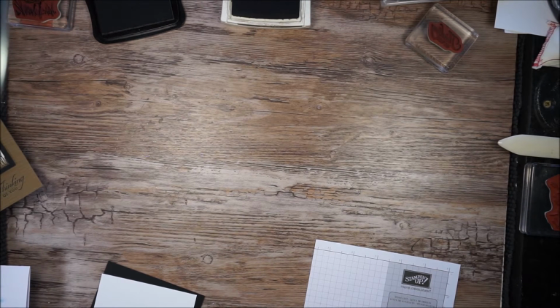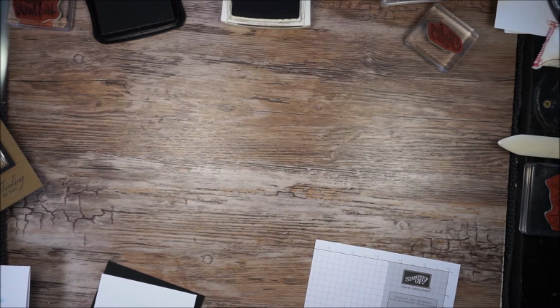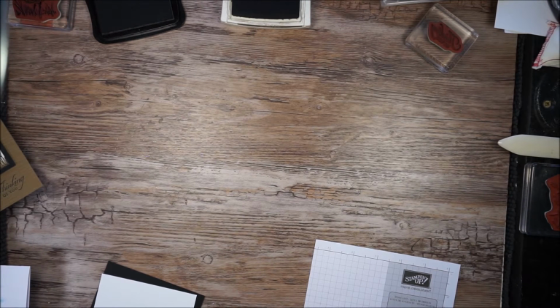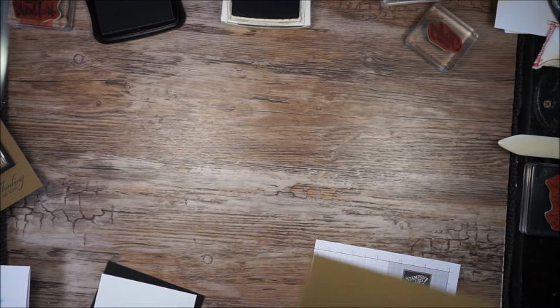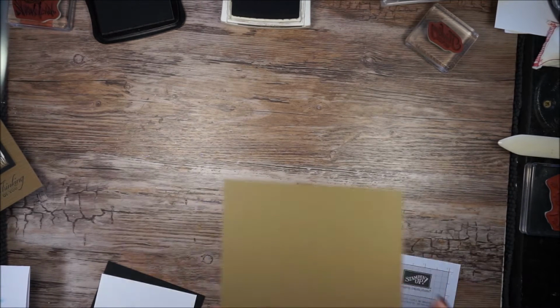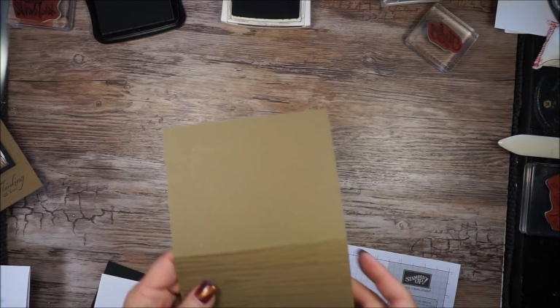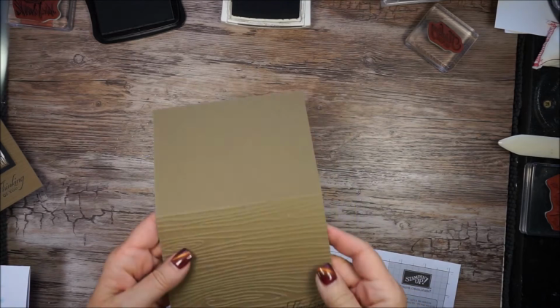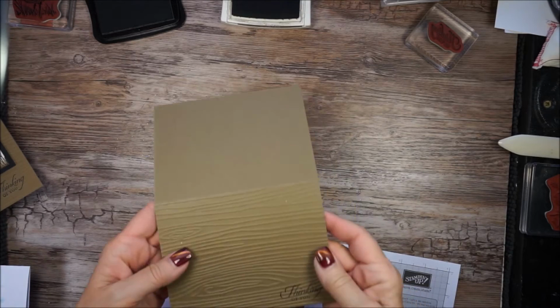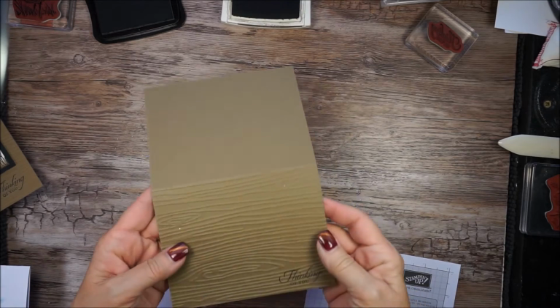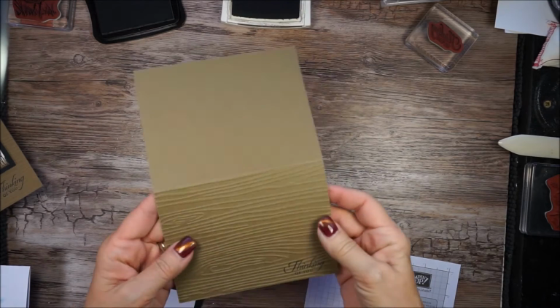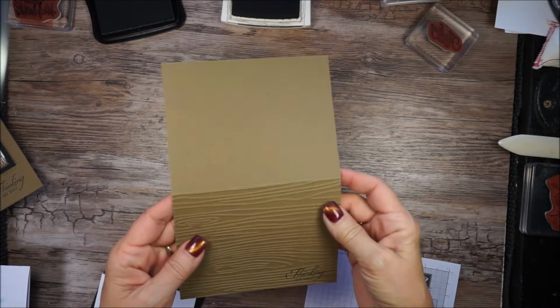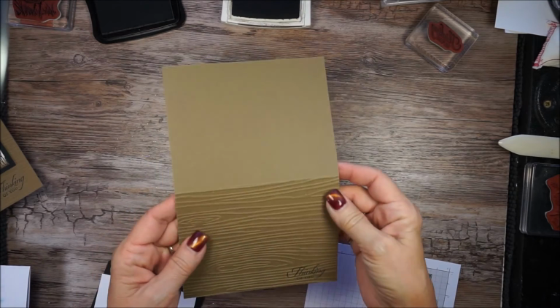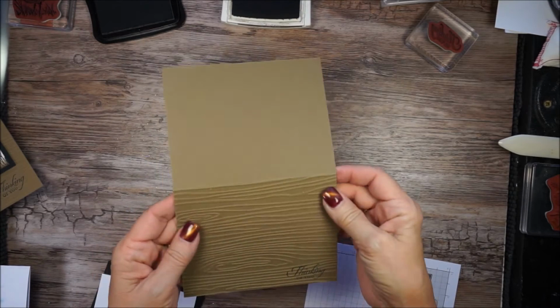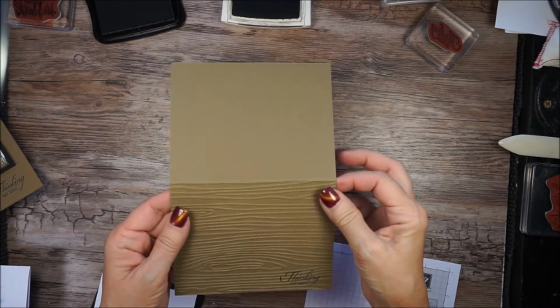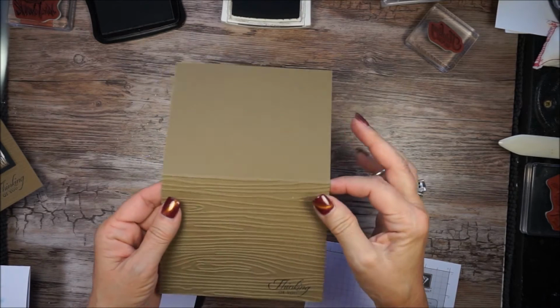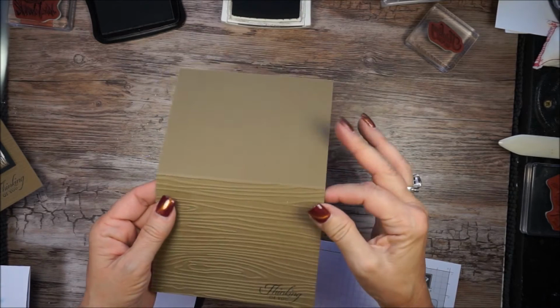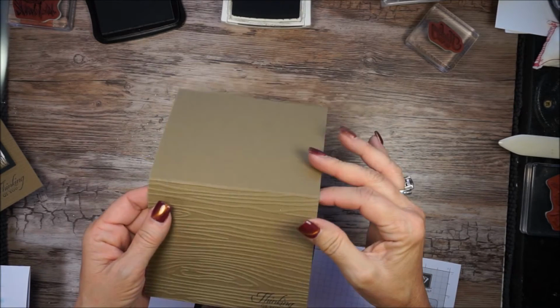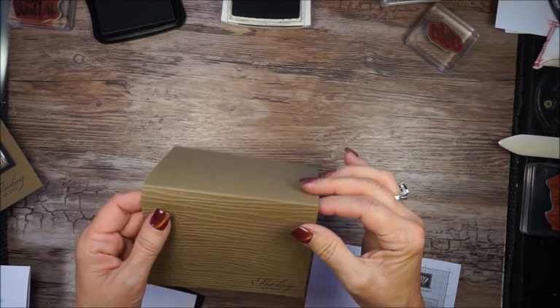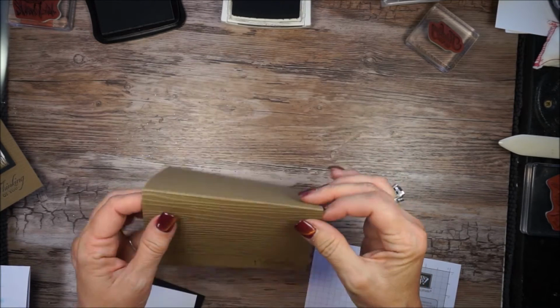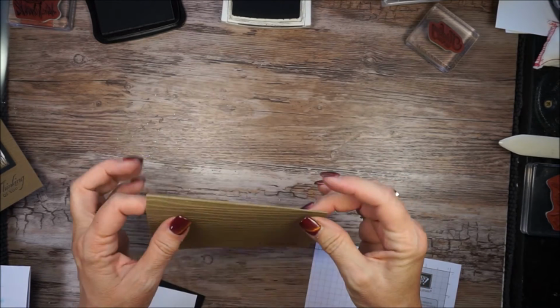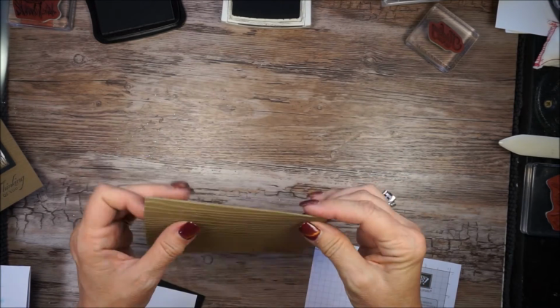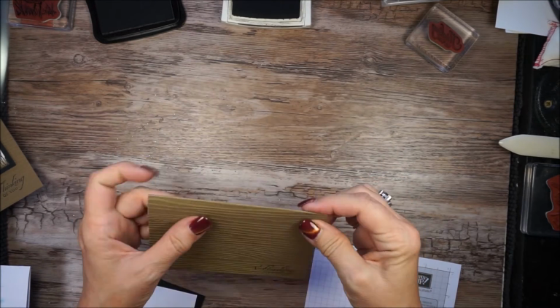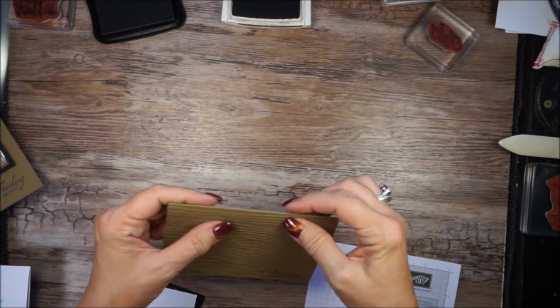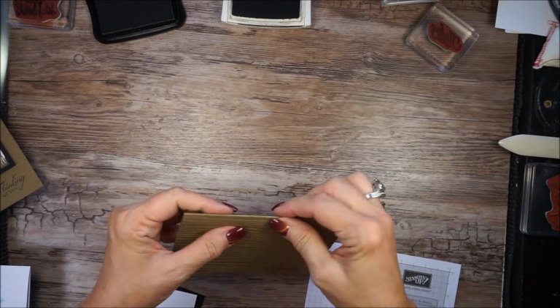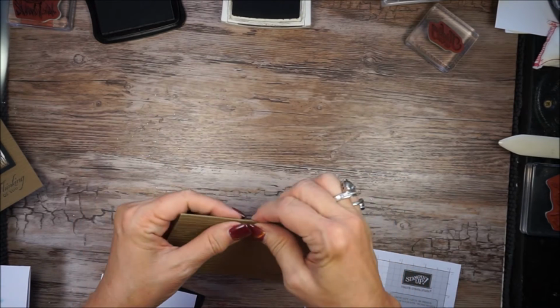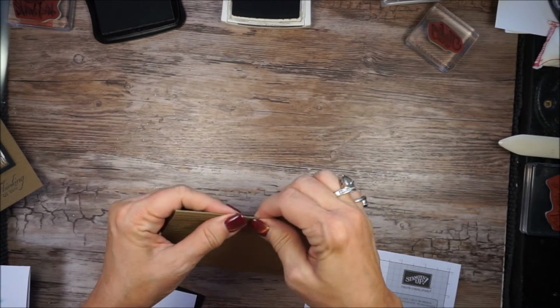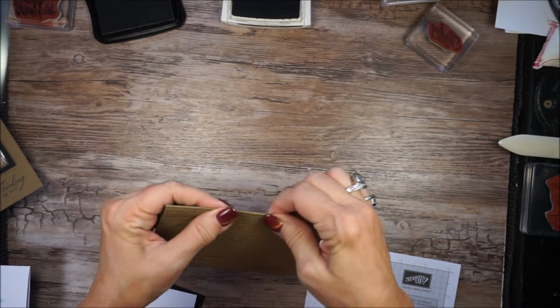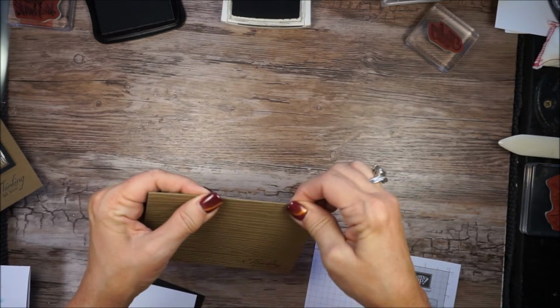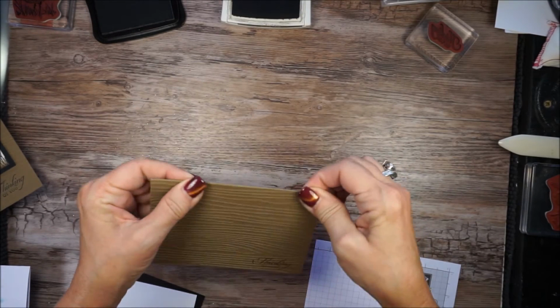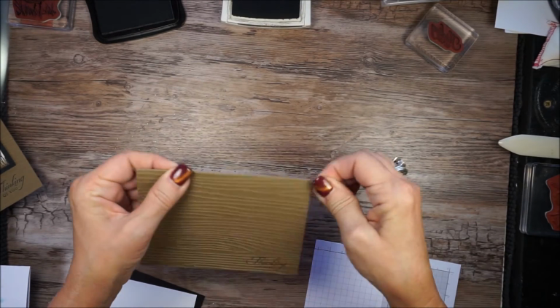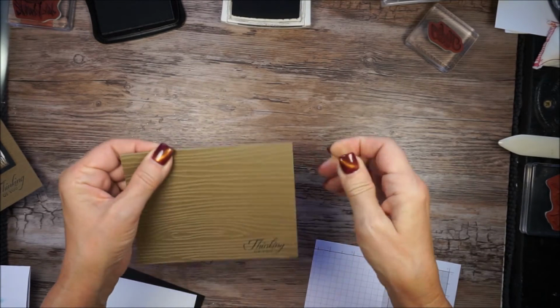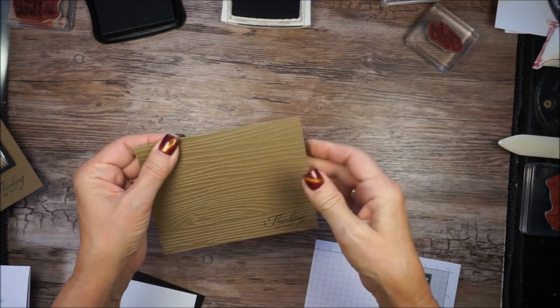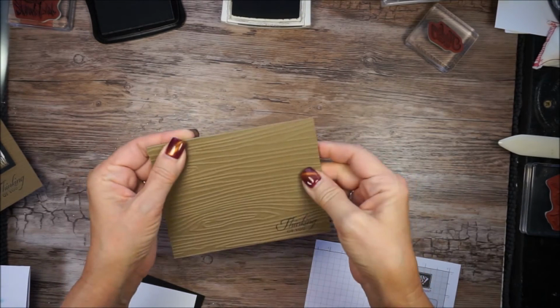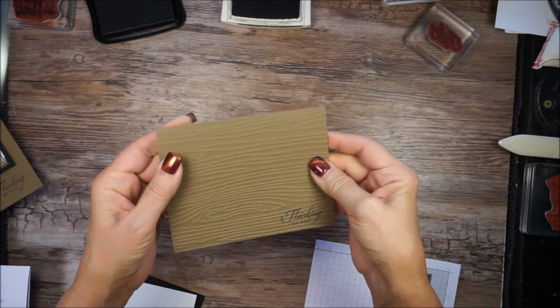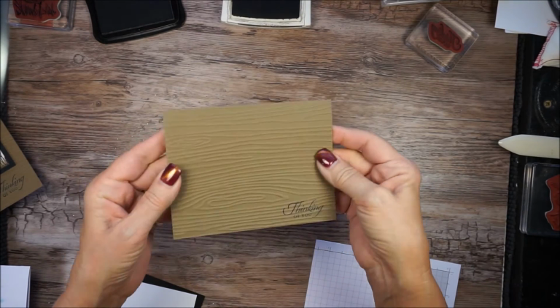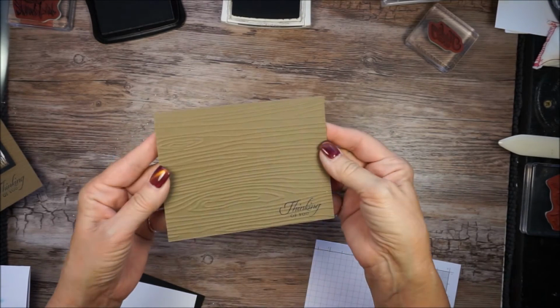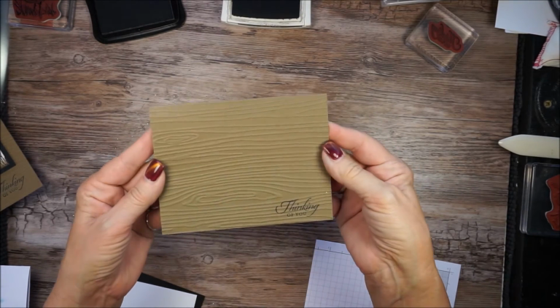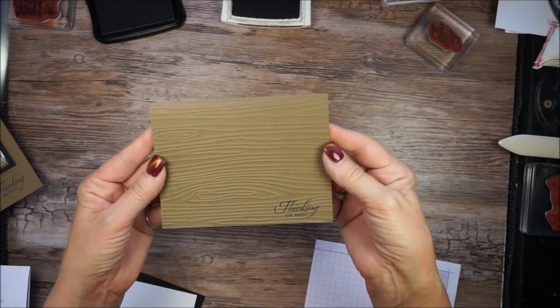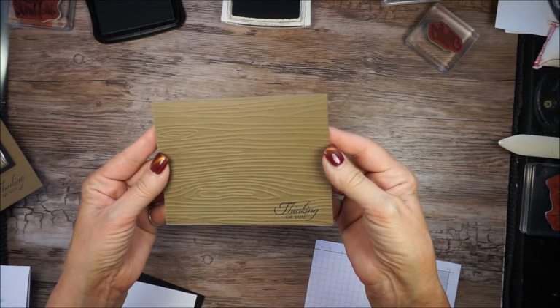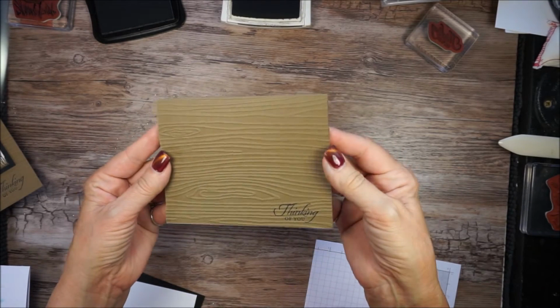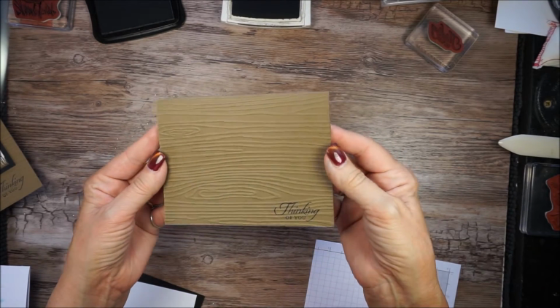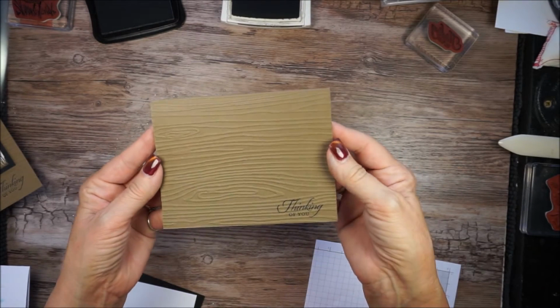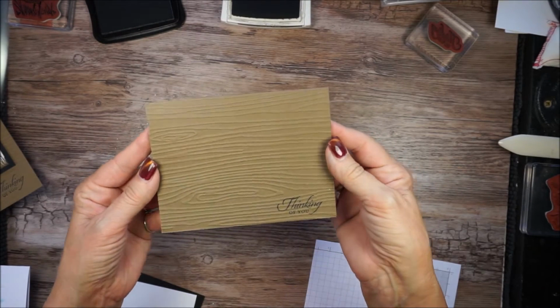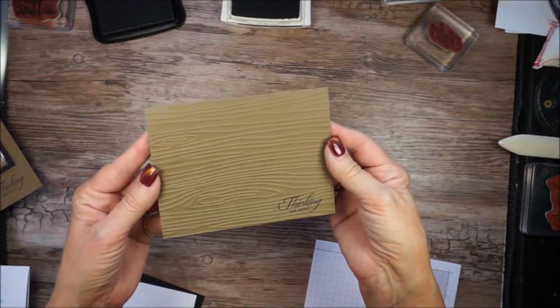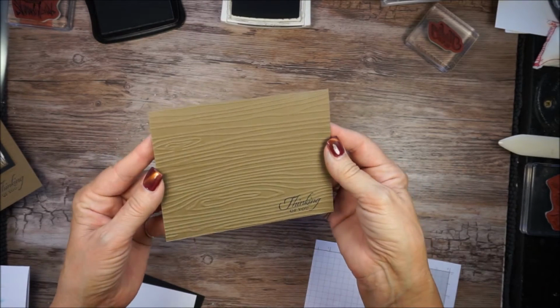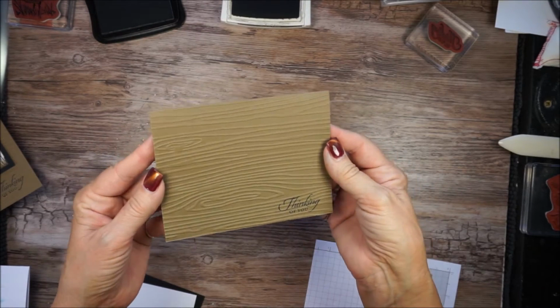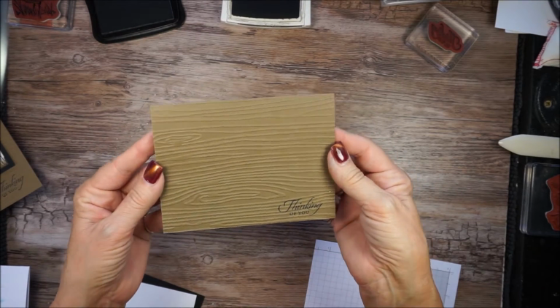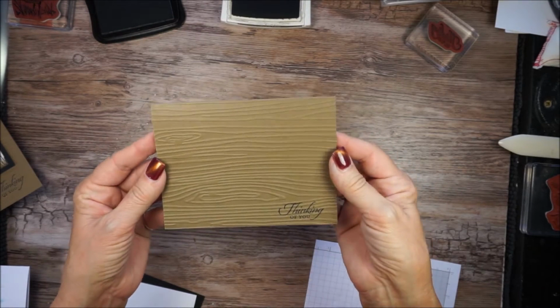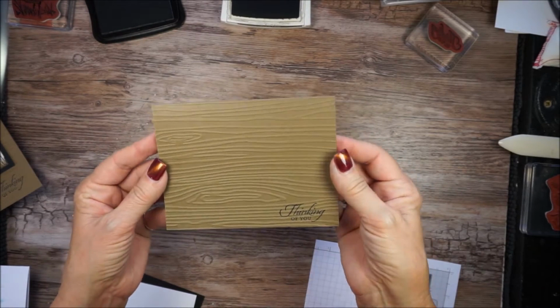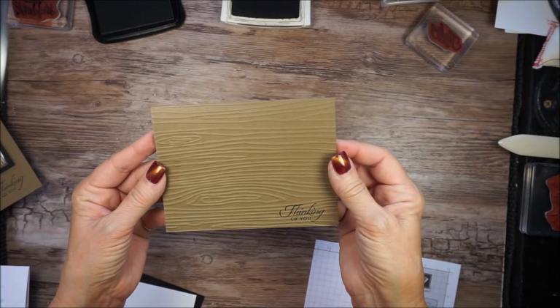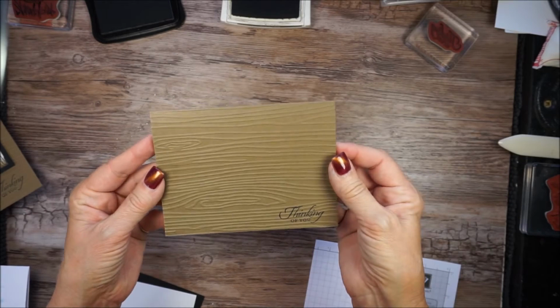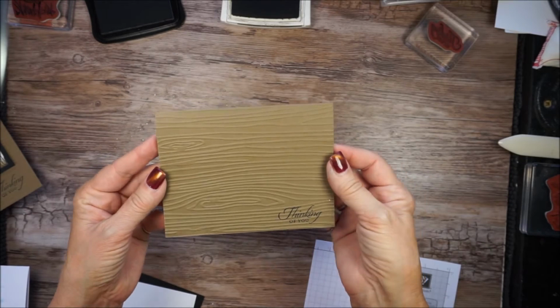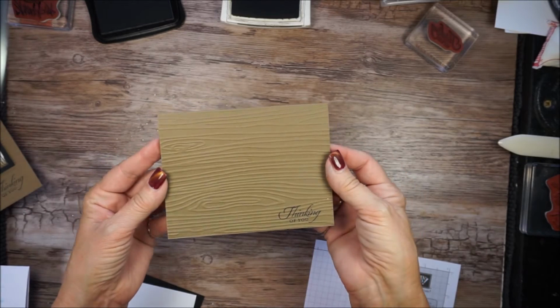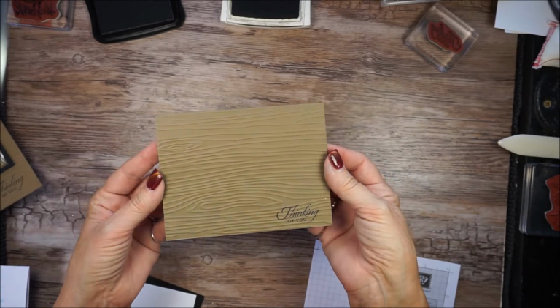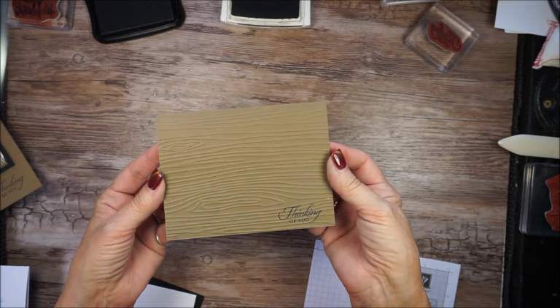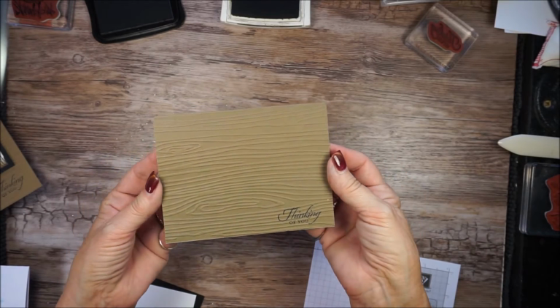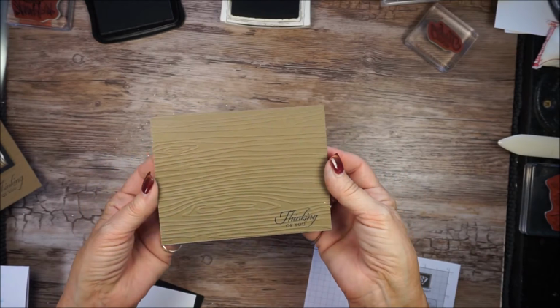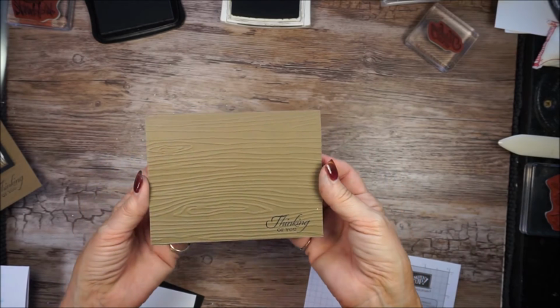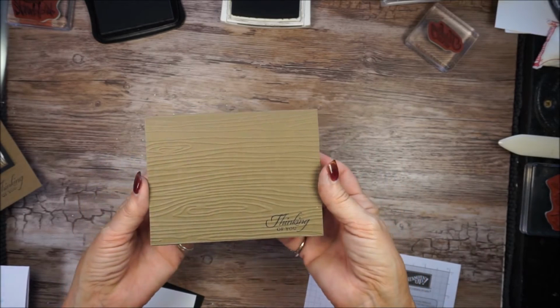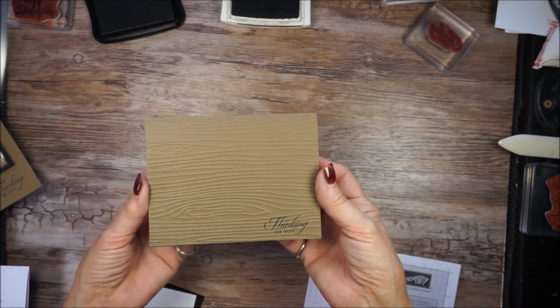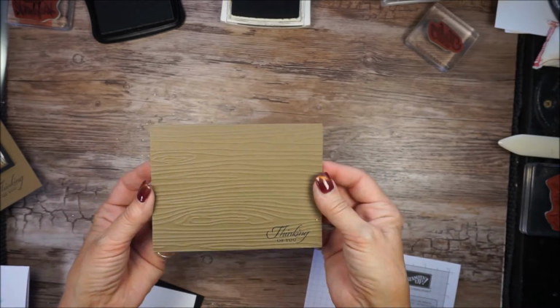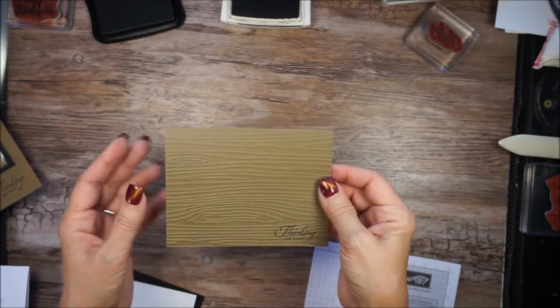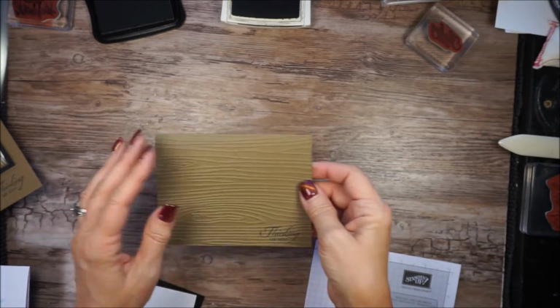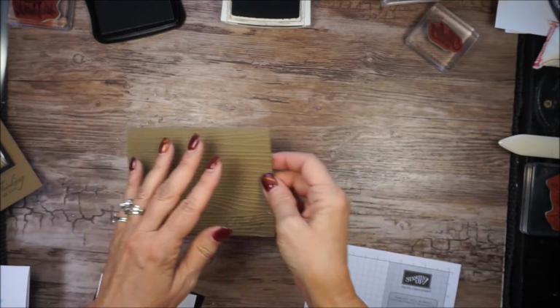So now just the front of my card is embossed with that woodgrain look. Pretty masculine looking already, isn't it?